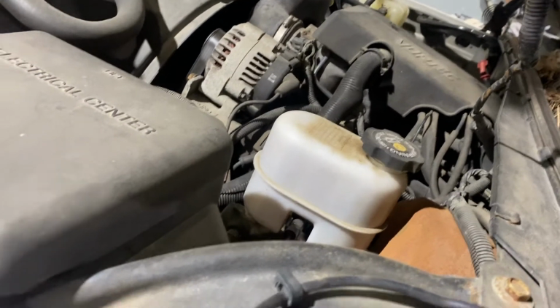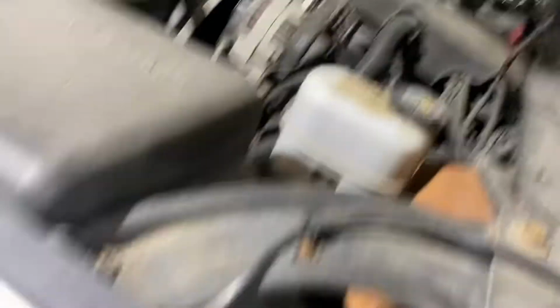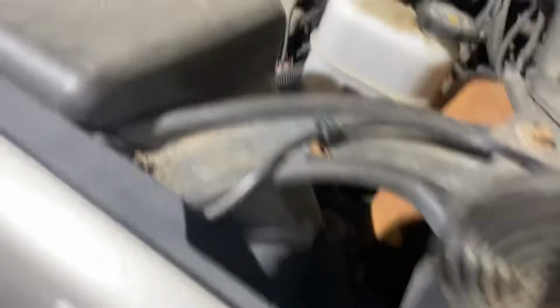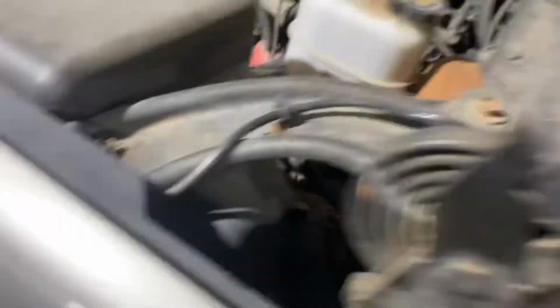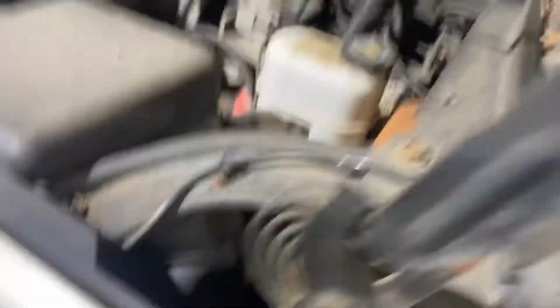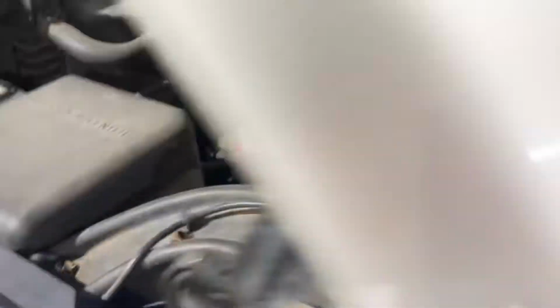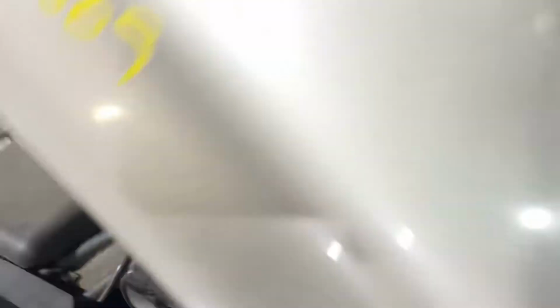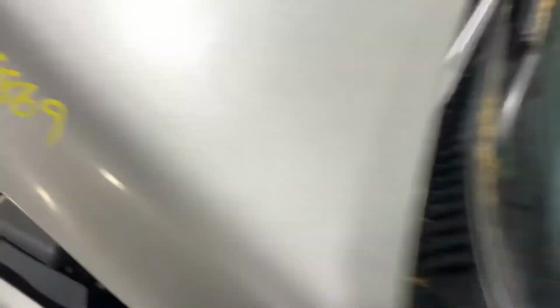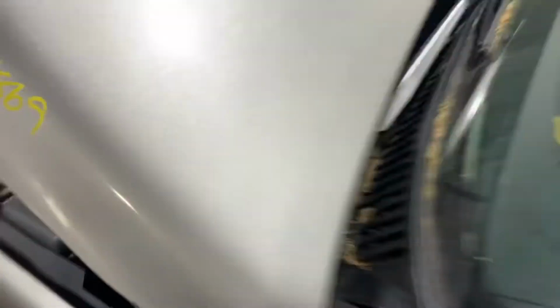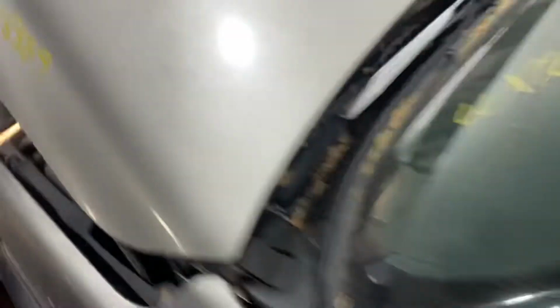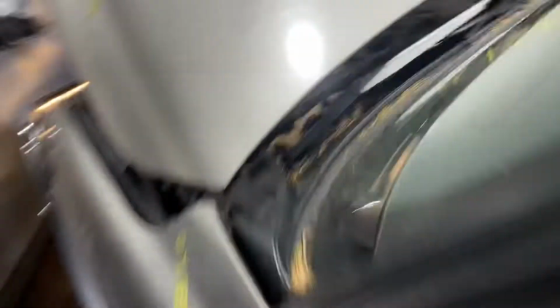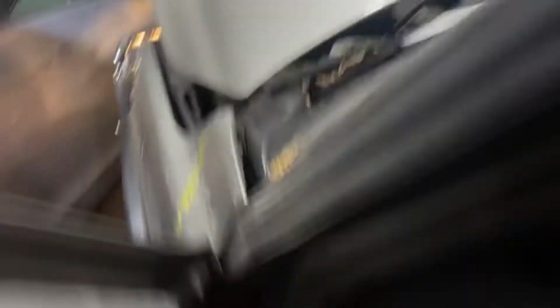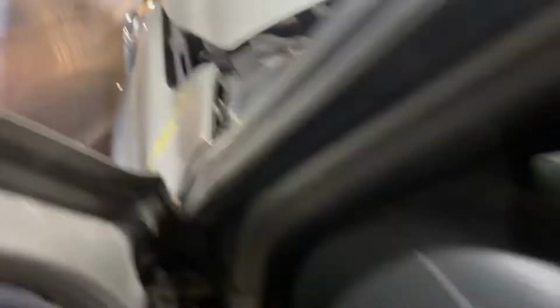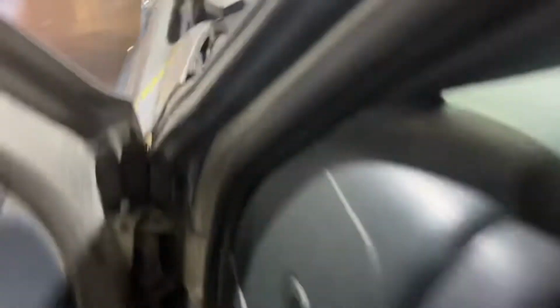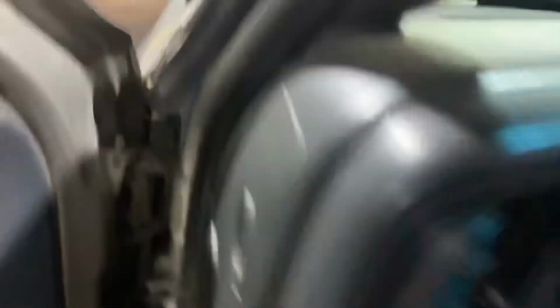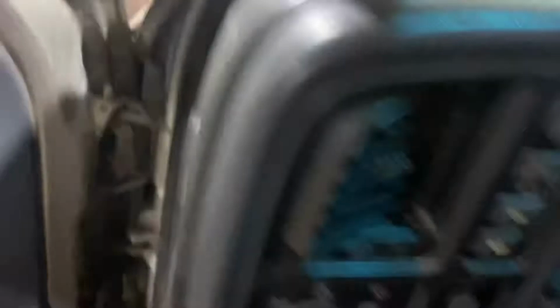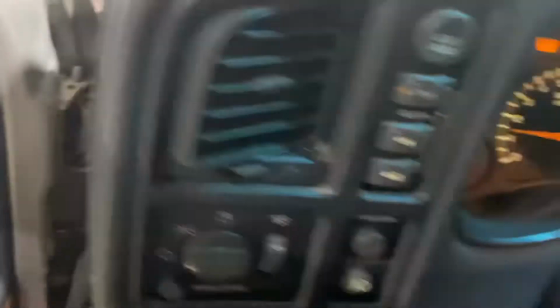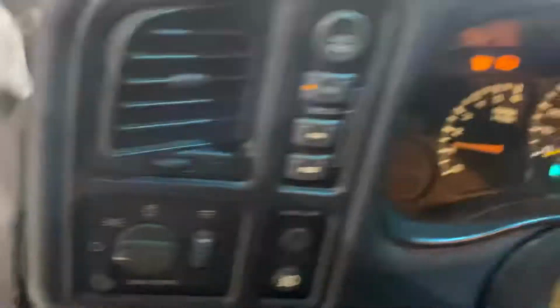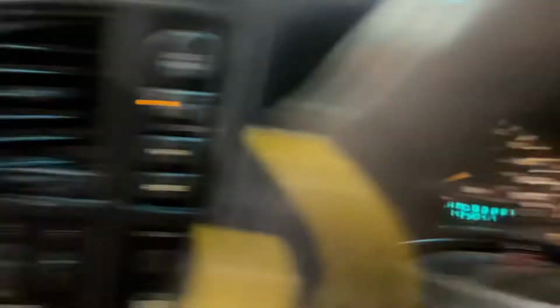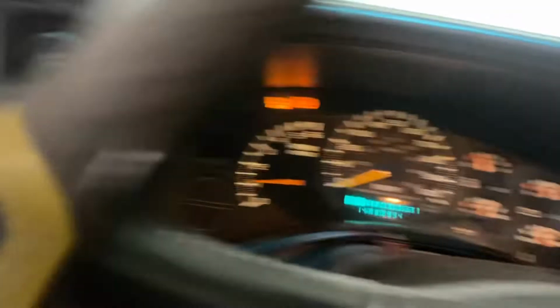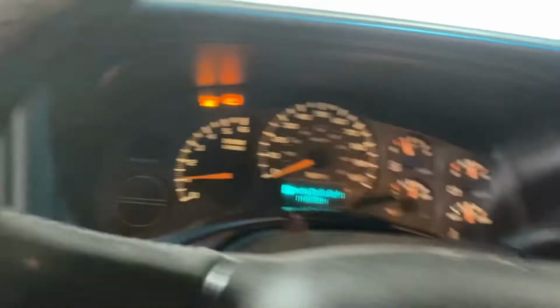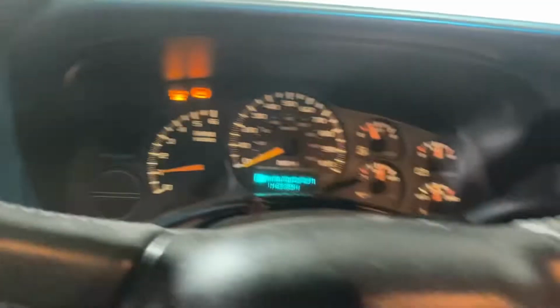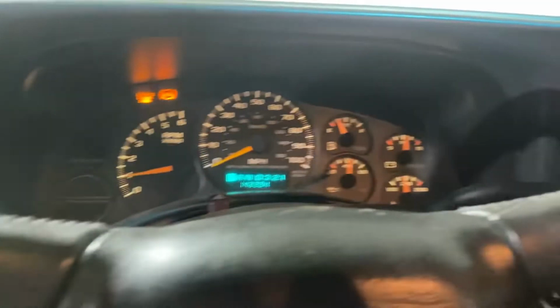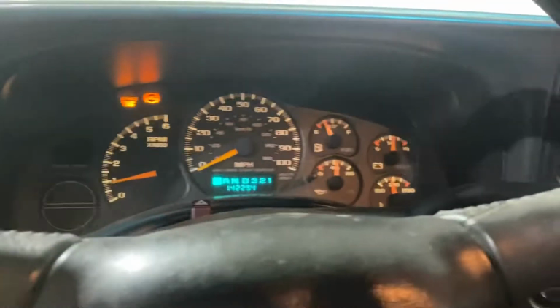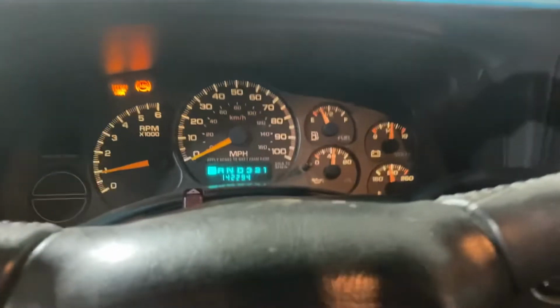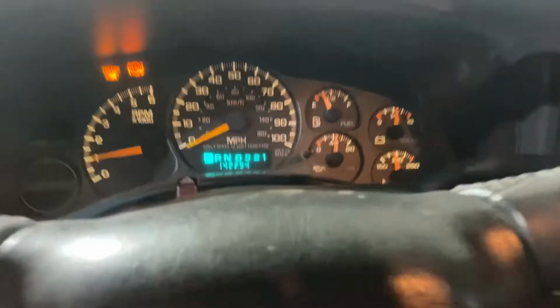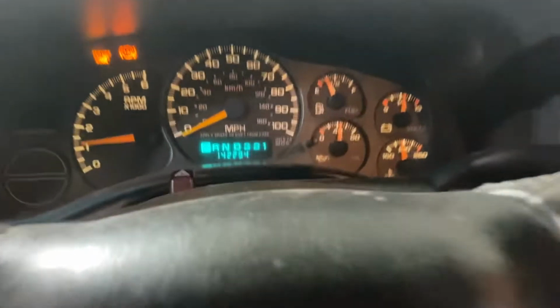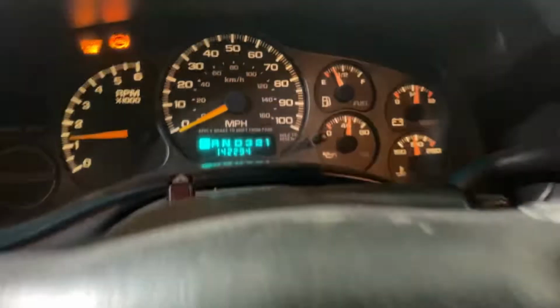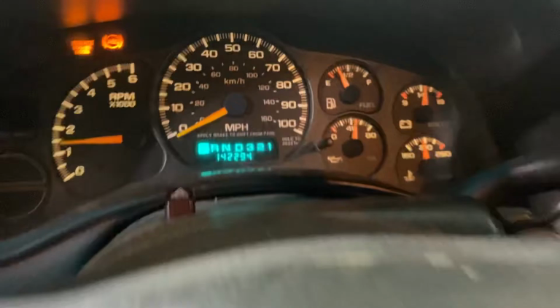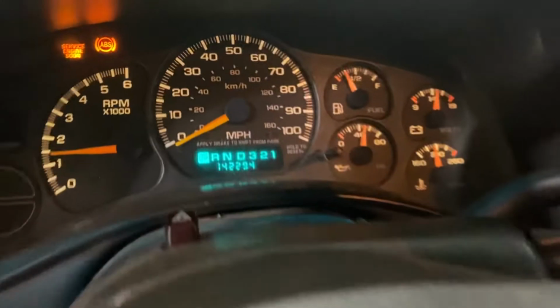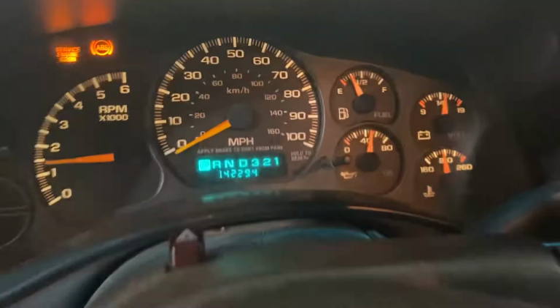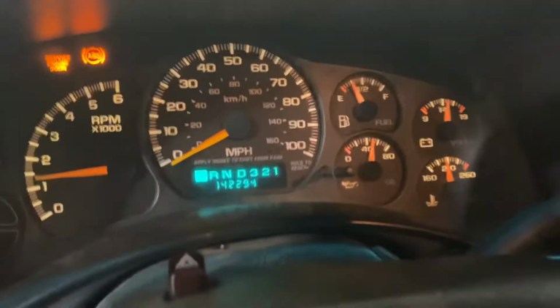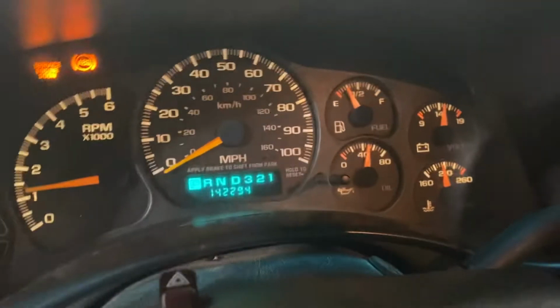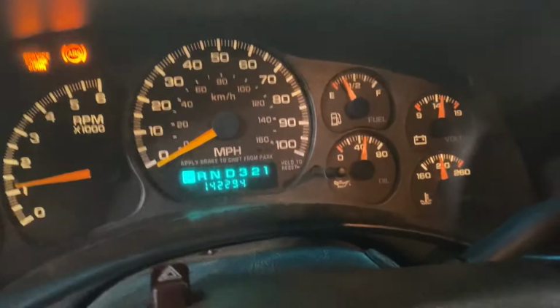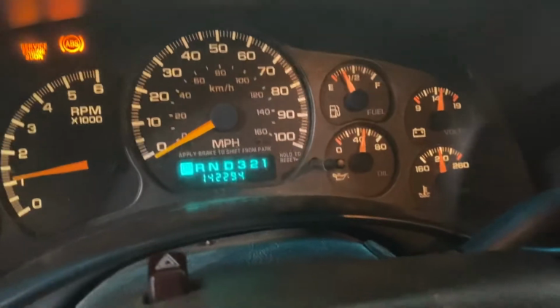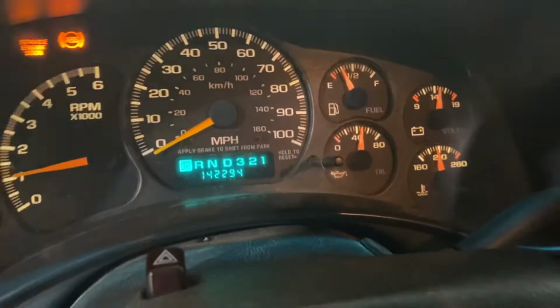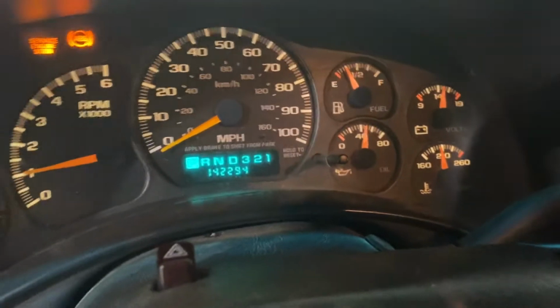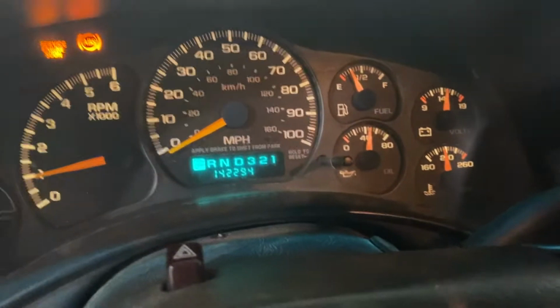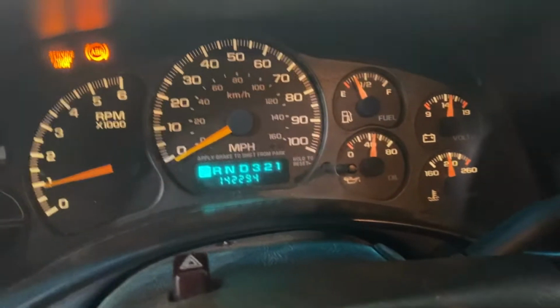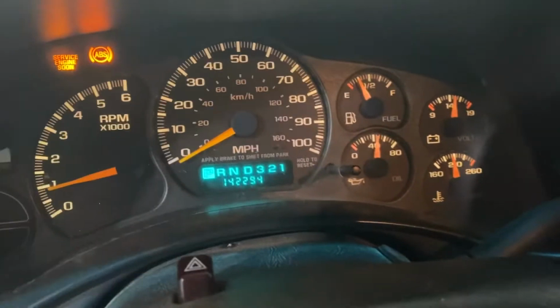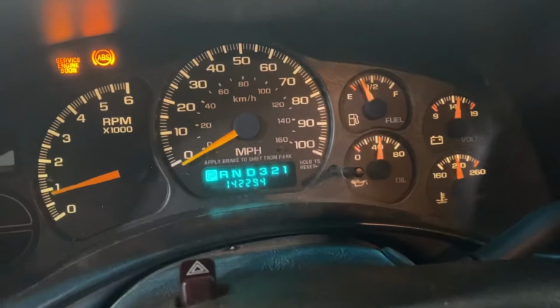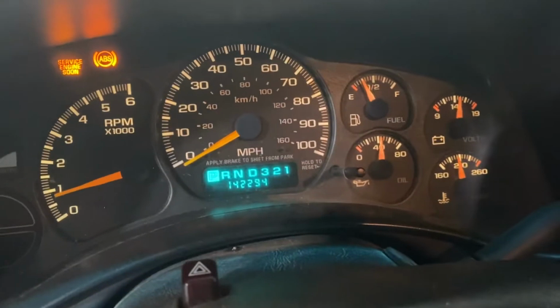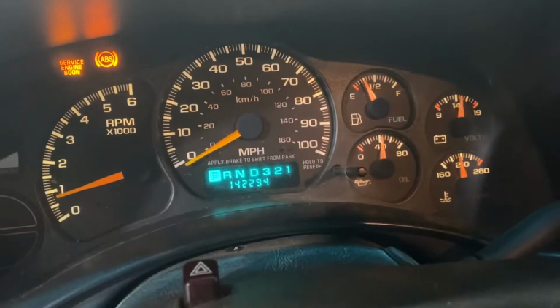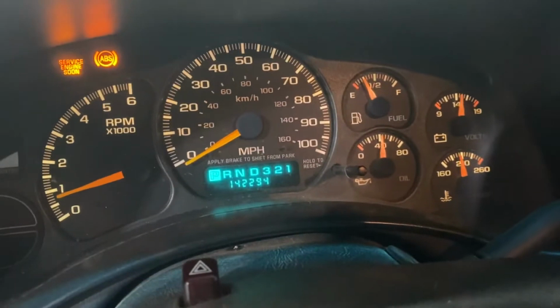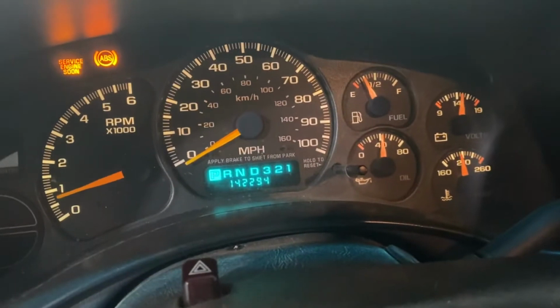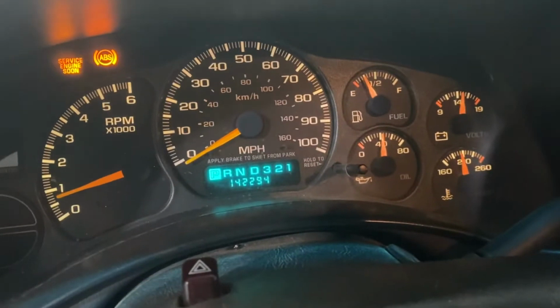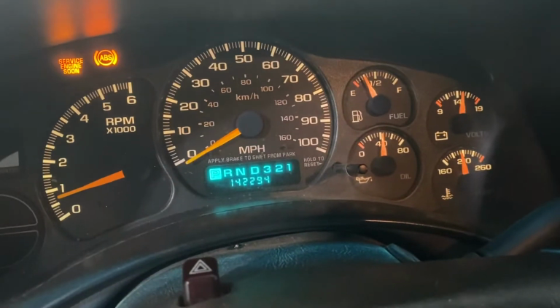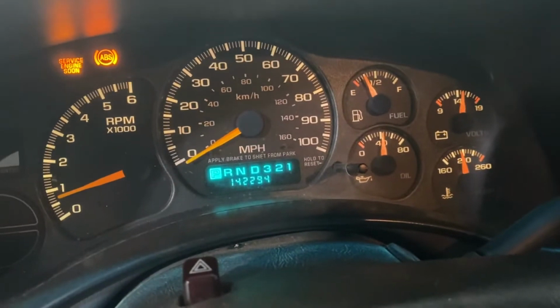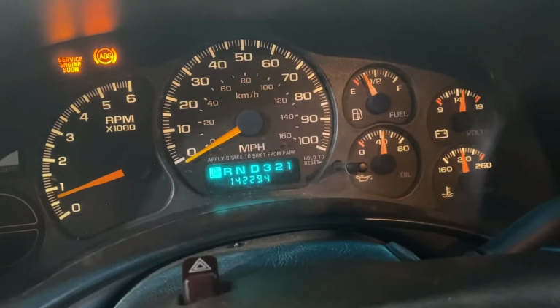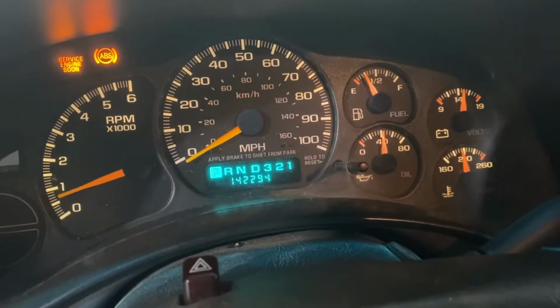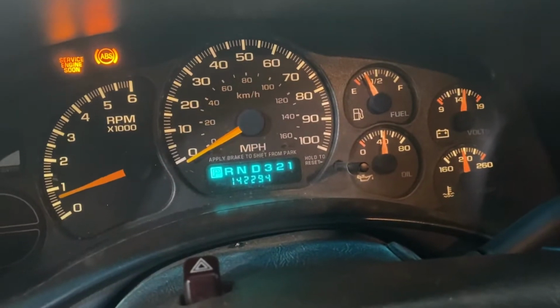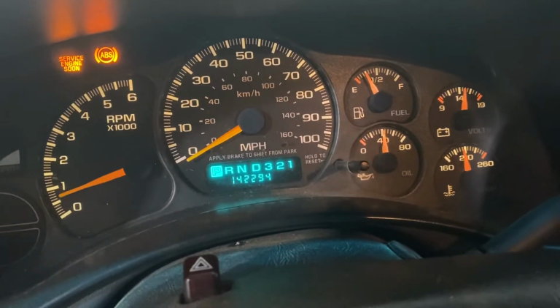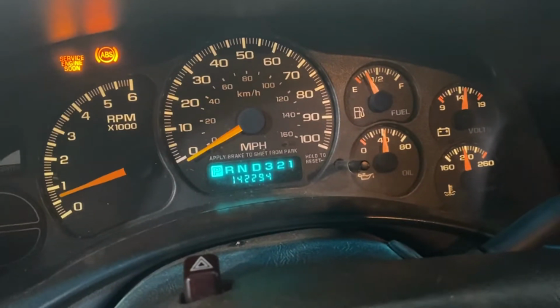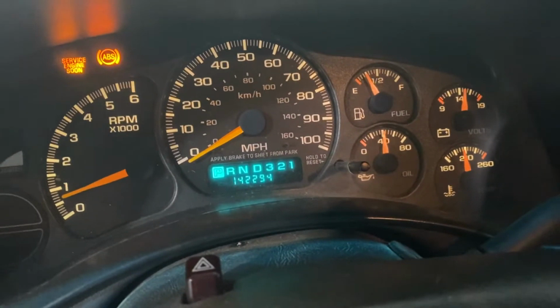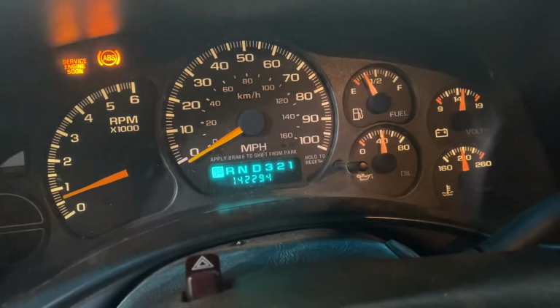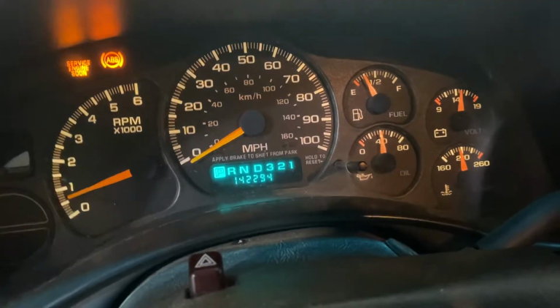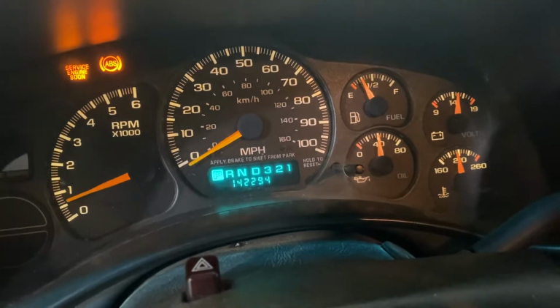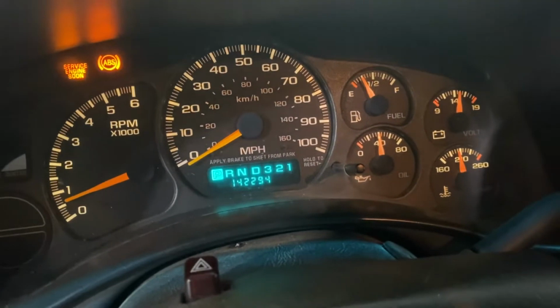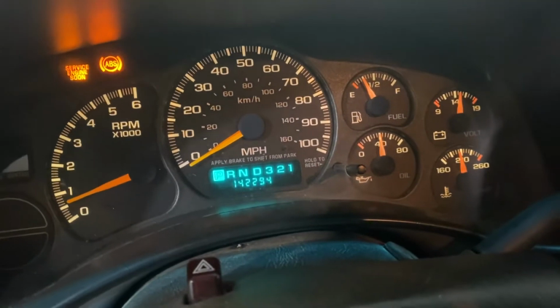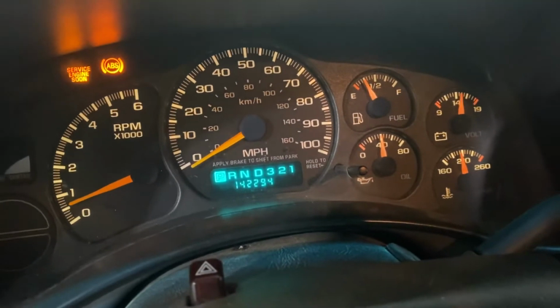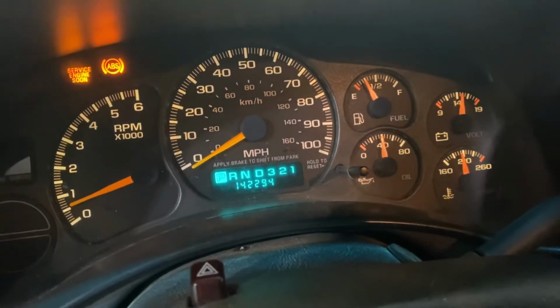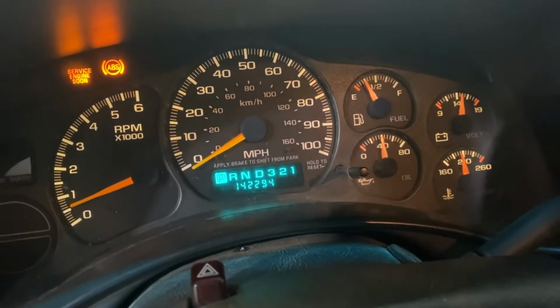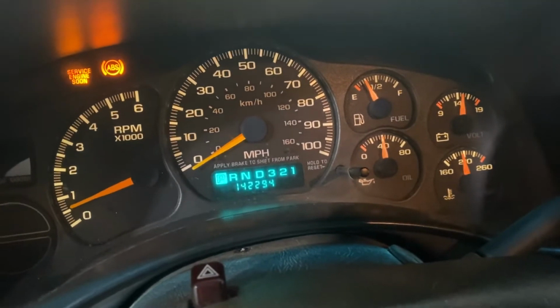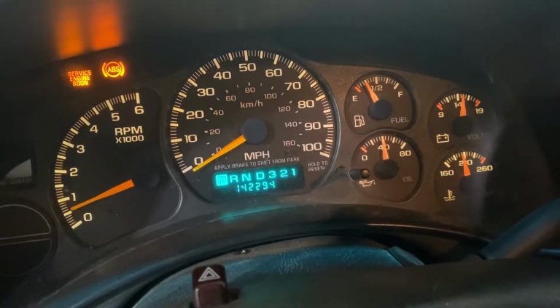The oil pressure looks good. It's at operating temperature.